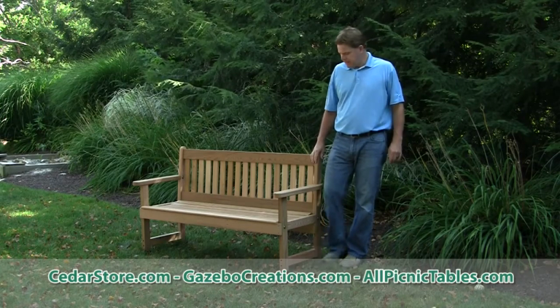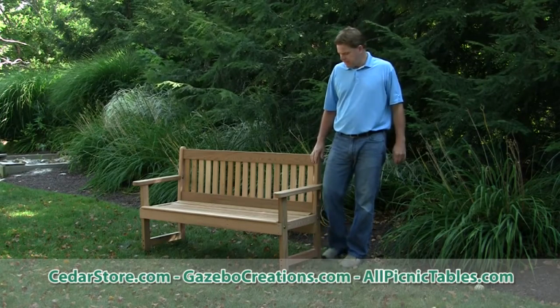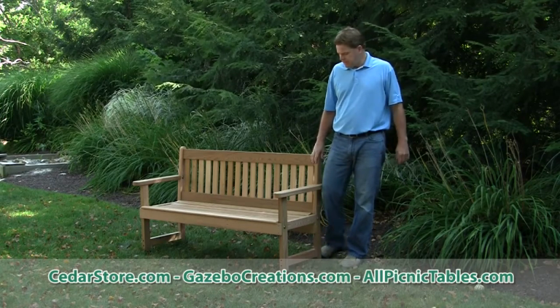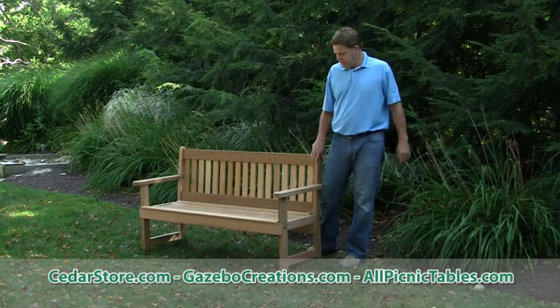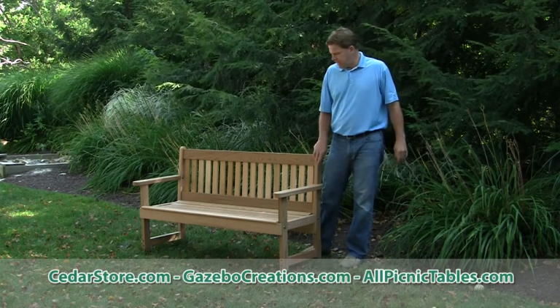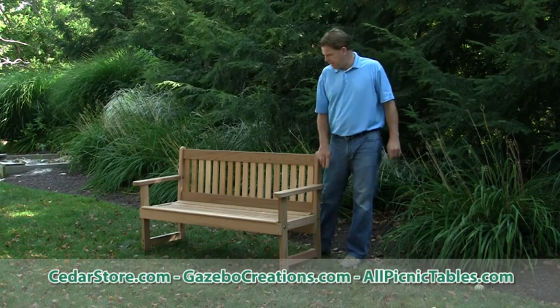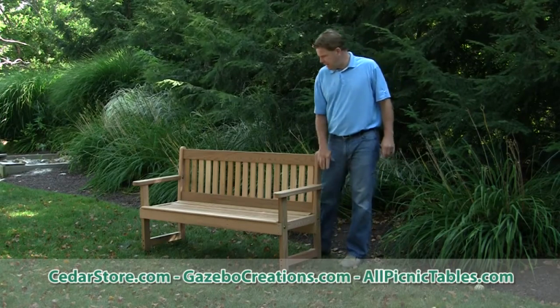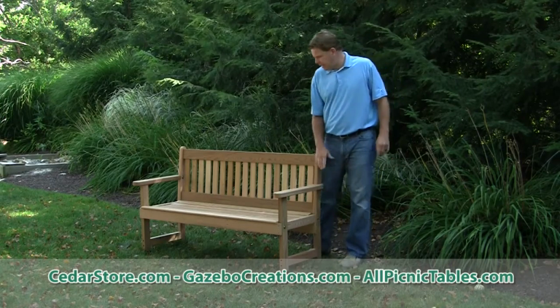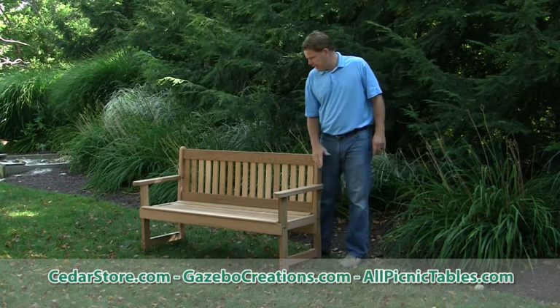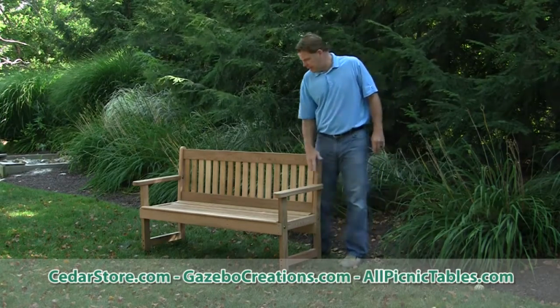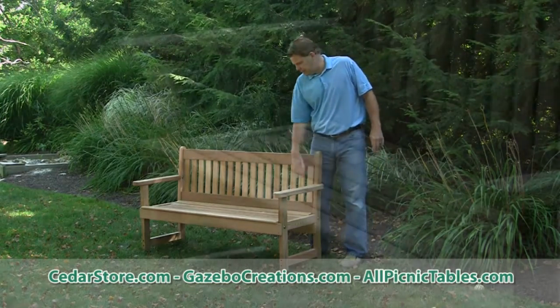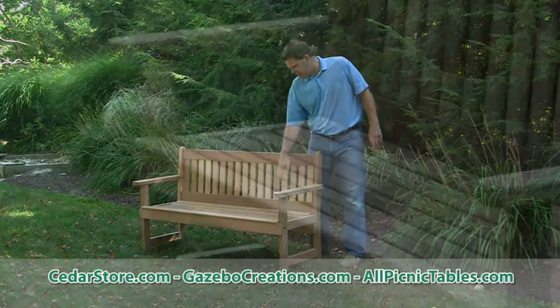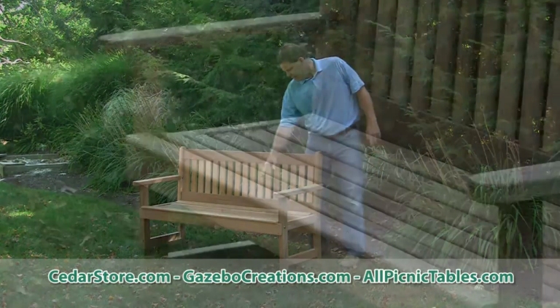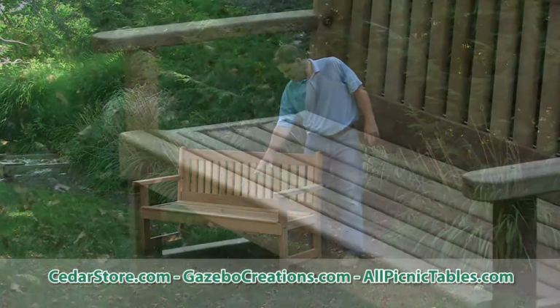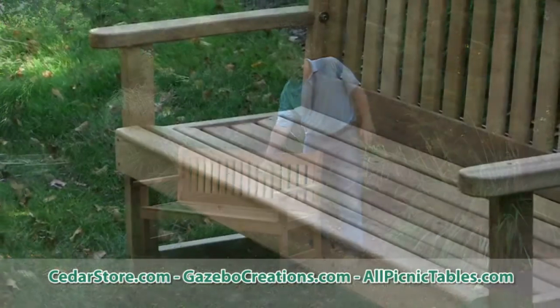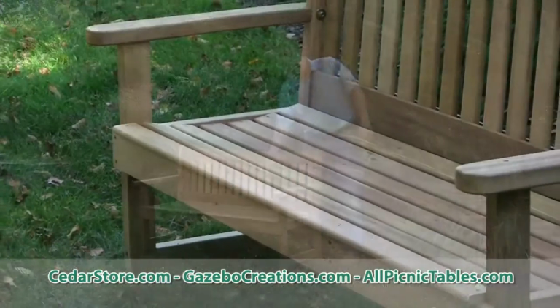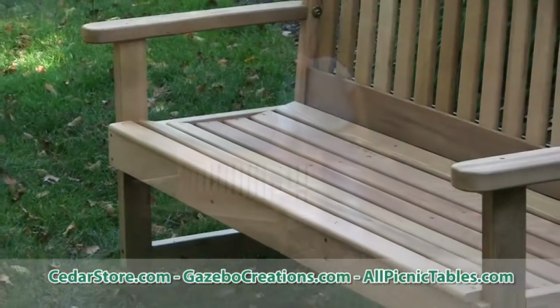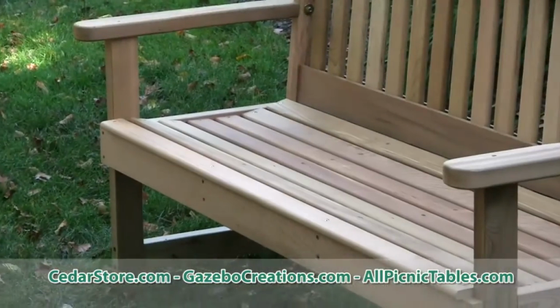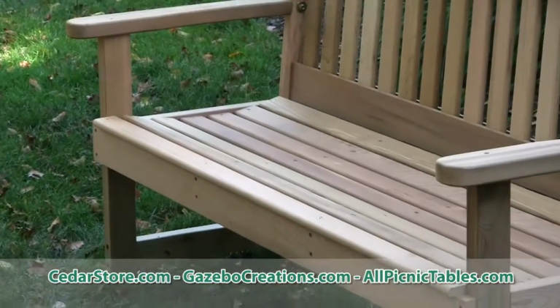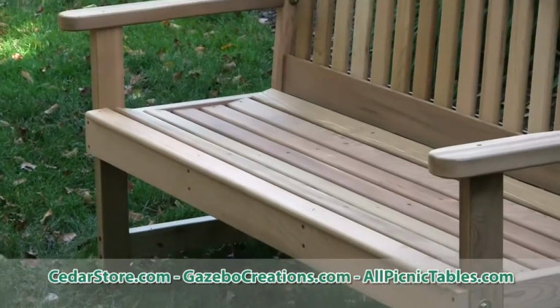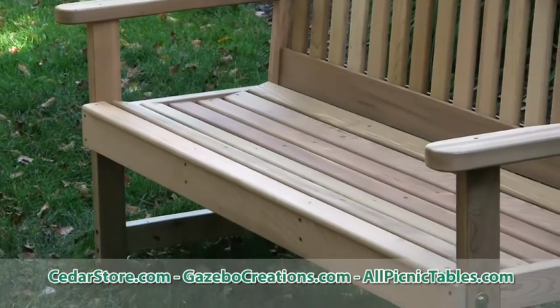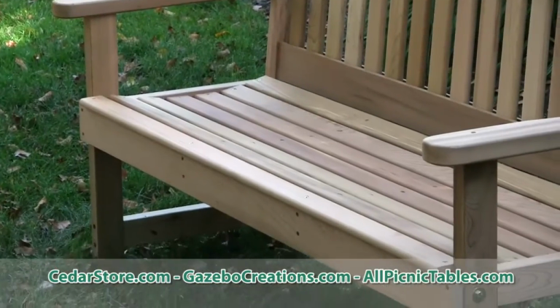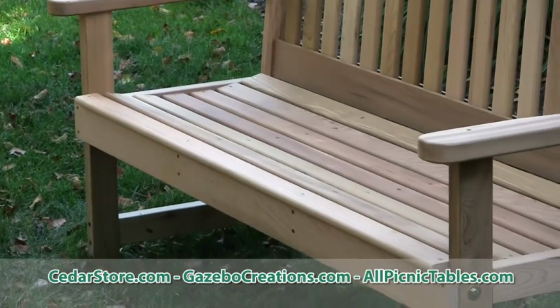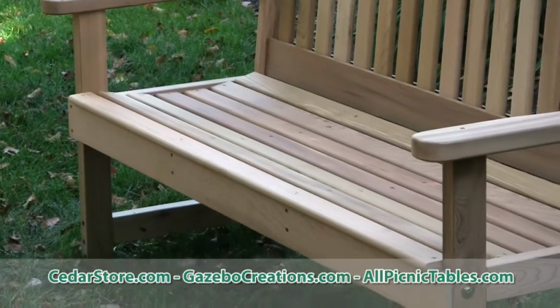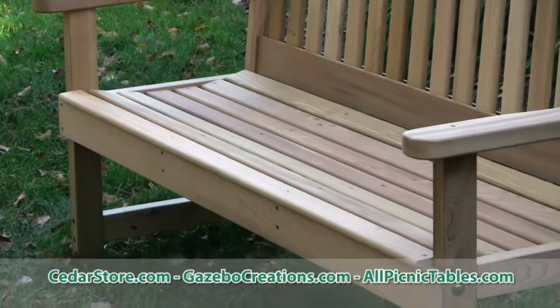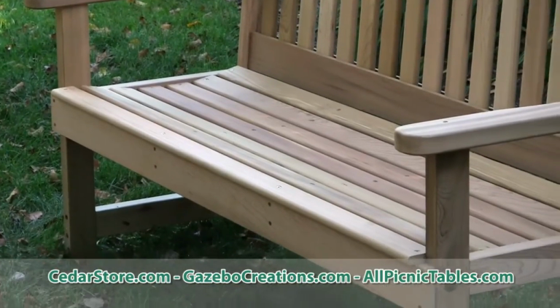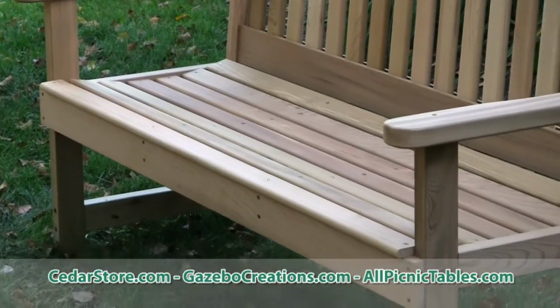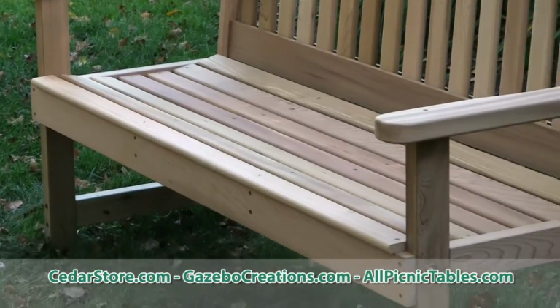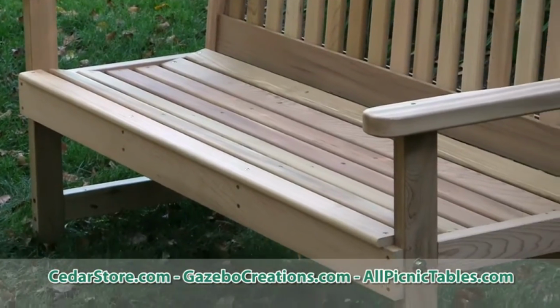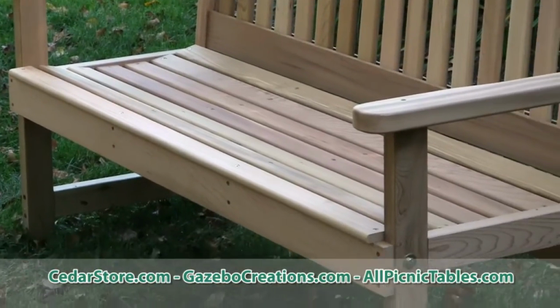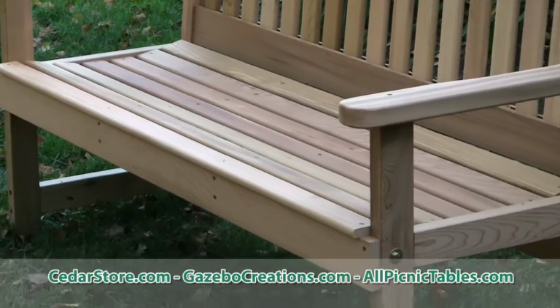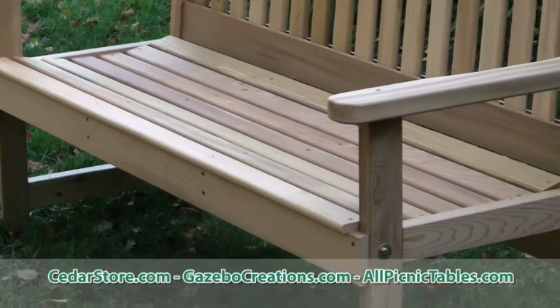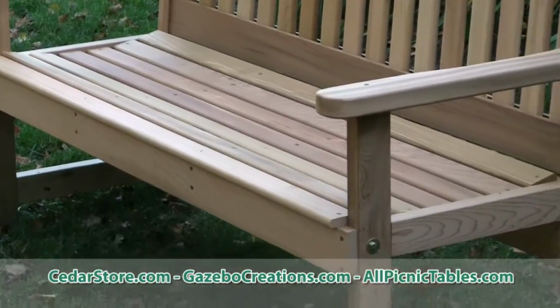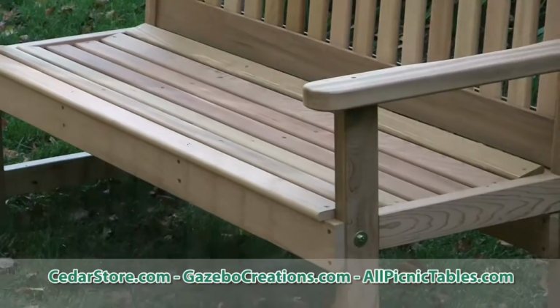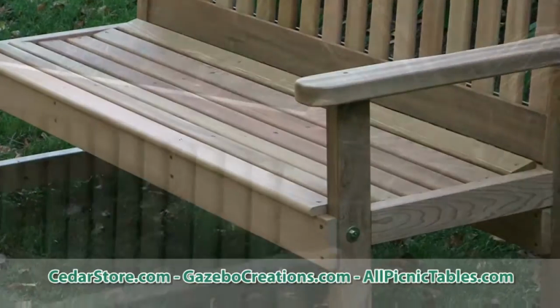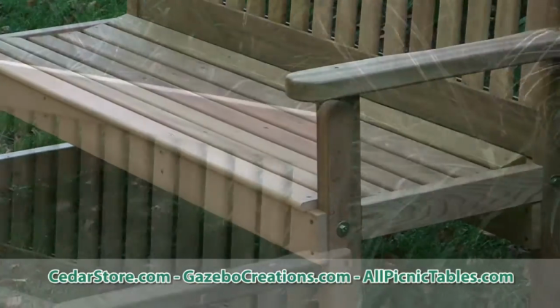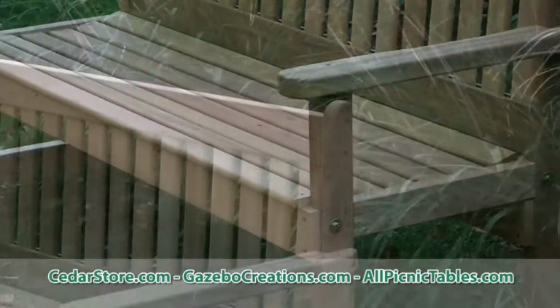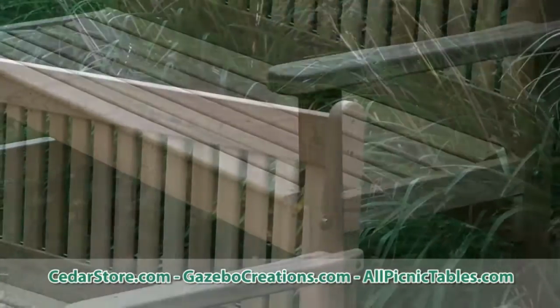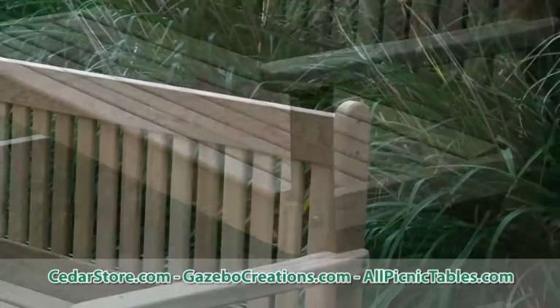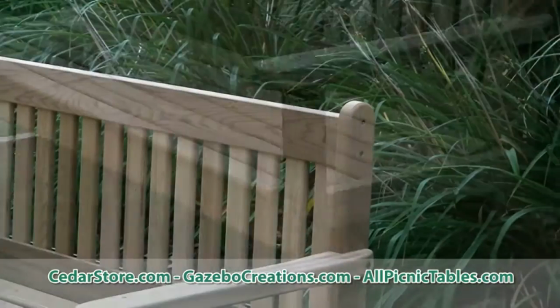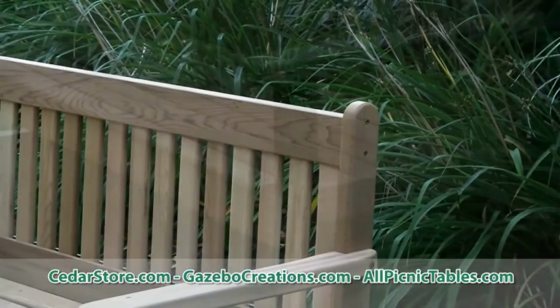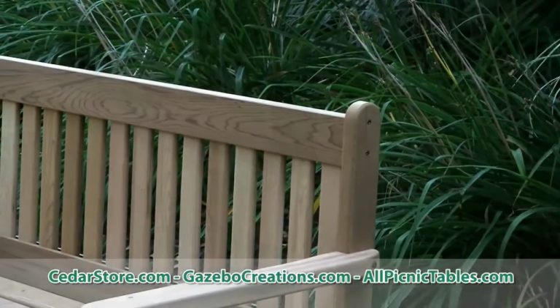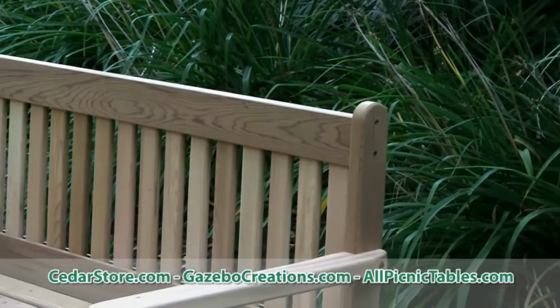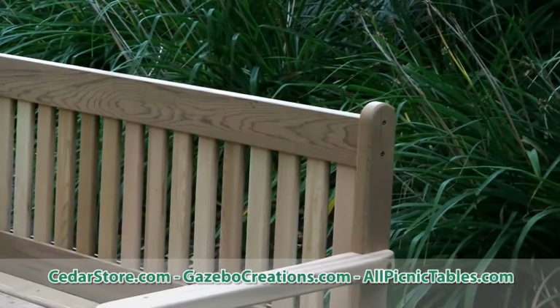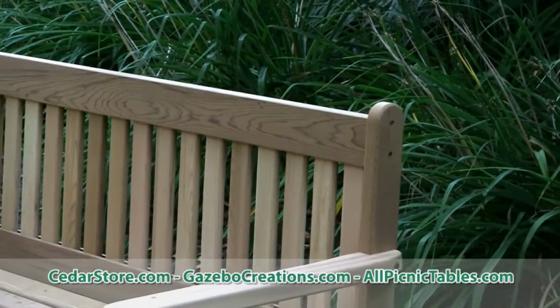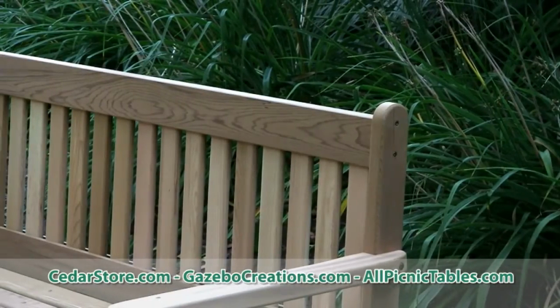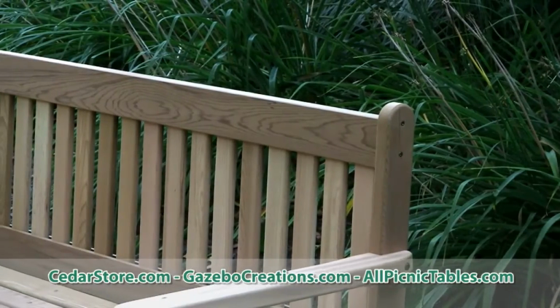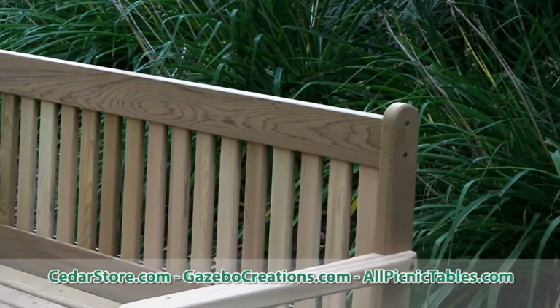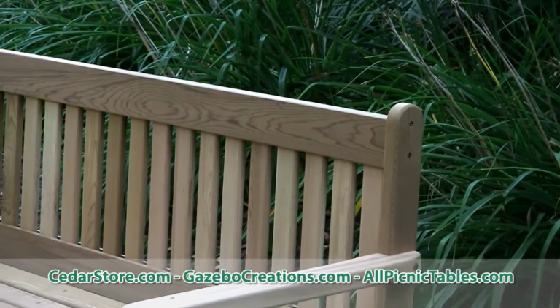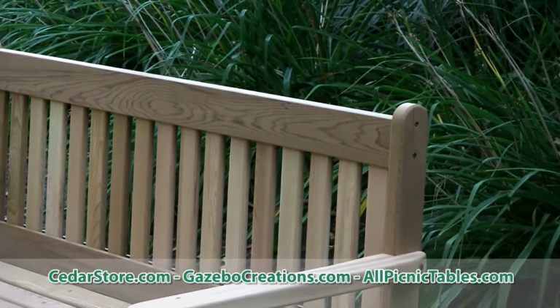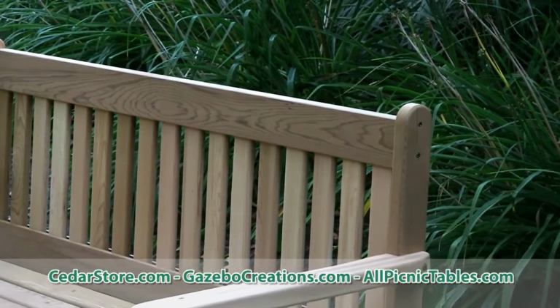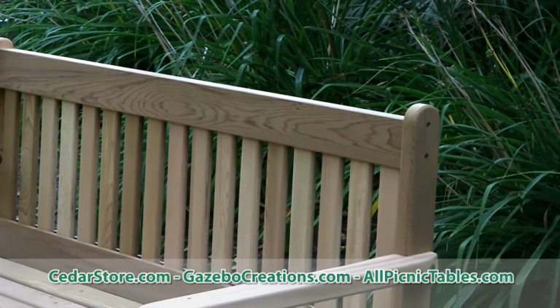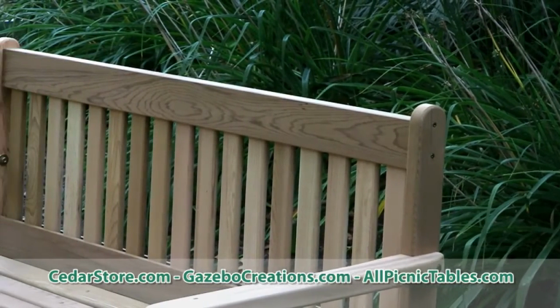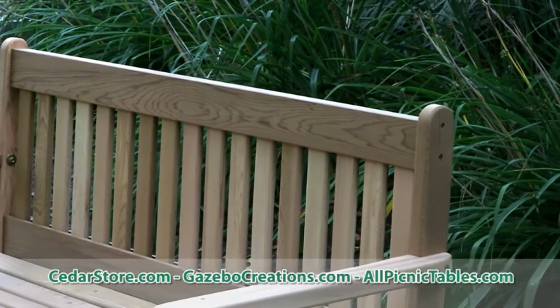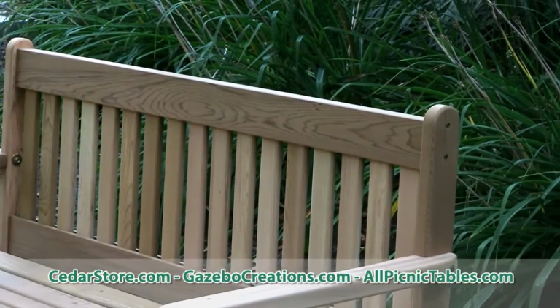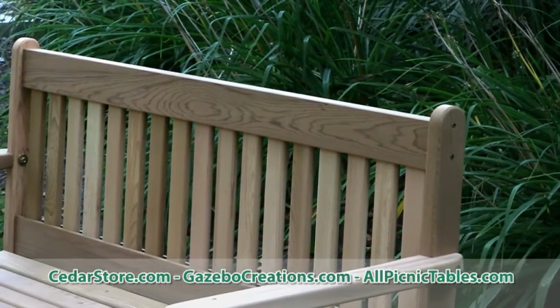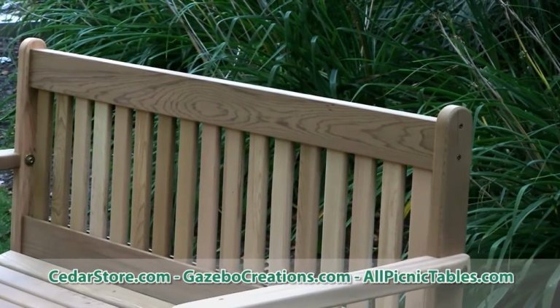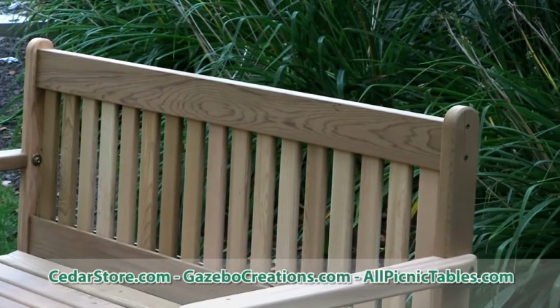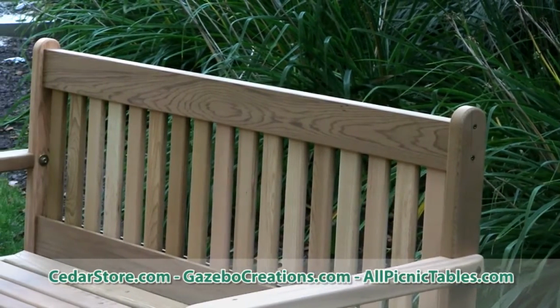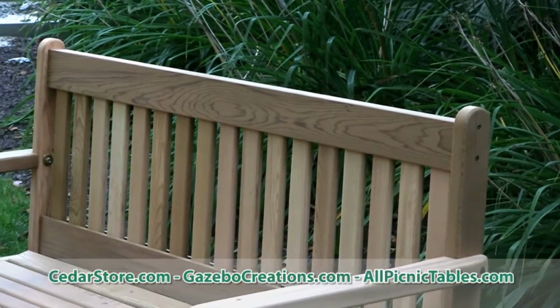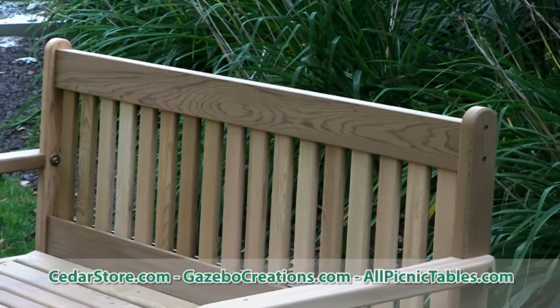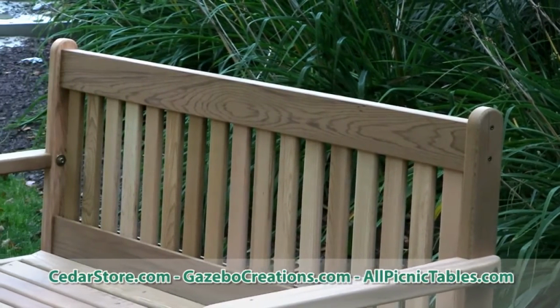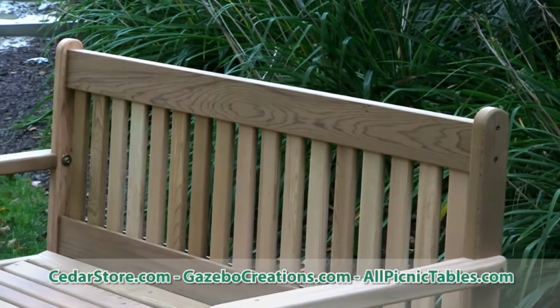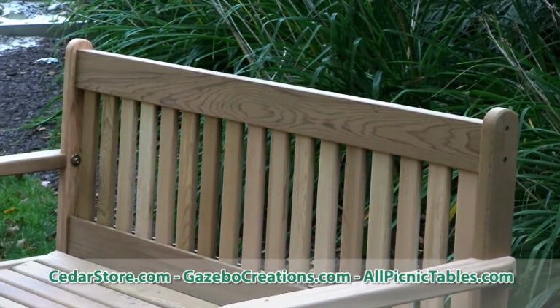As you see, the deep seating and contour seating with this English garden style, also the rounded edges, sanded smooth.